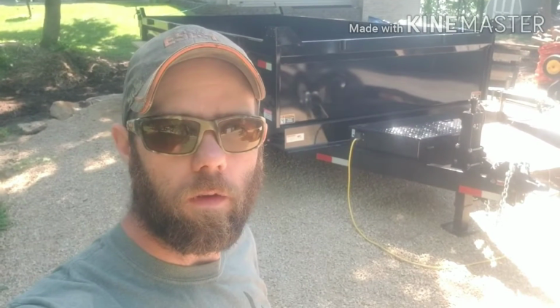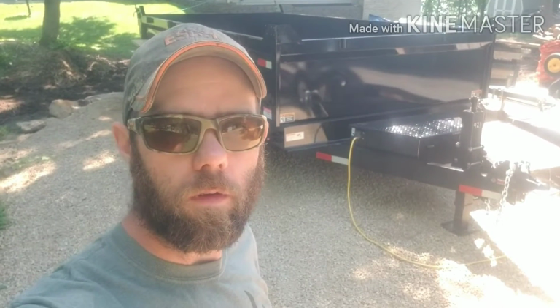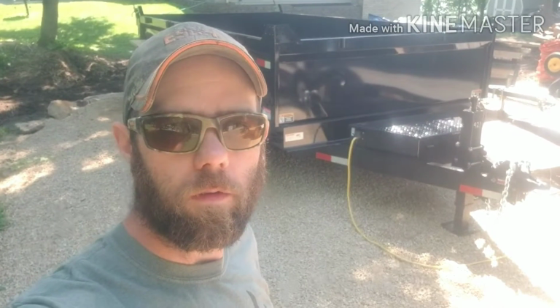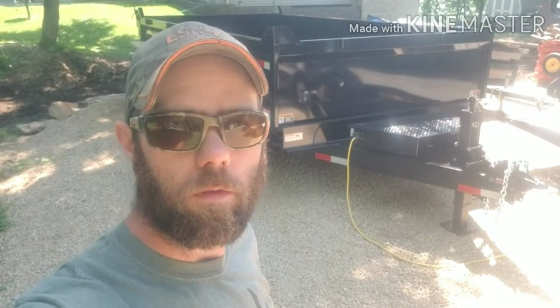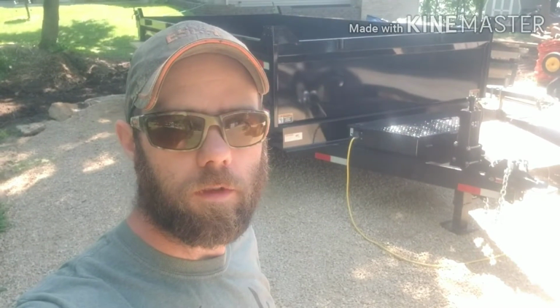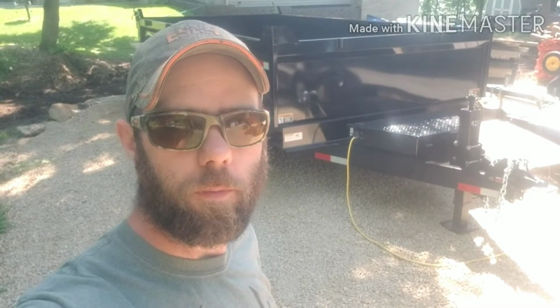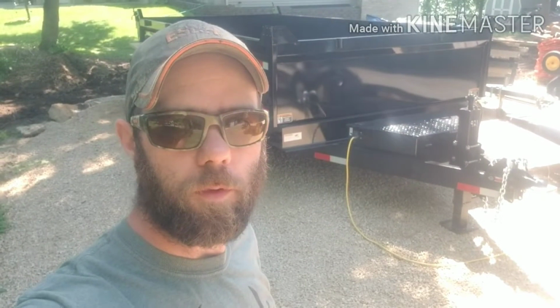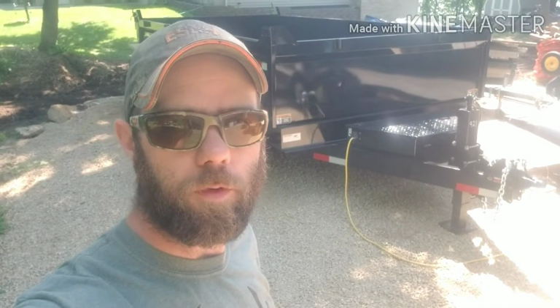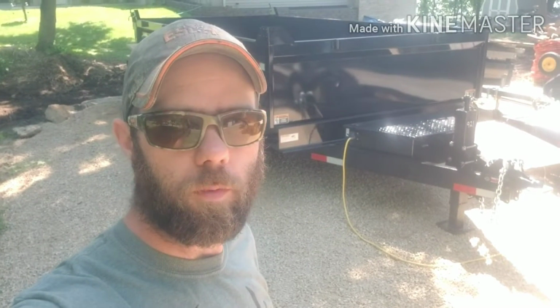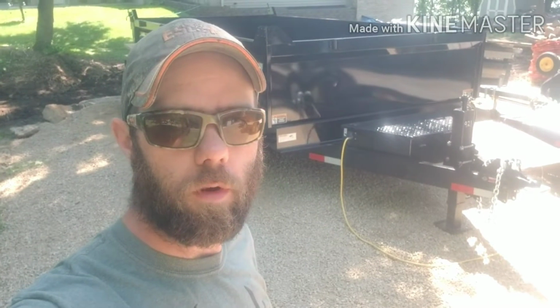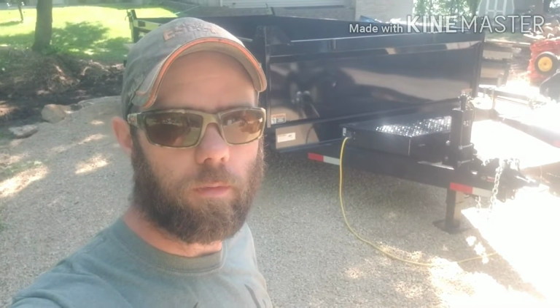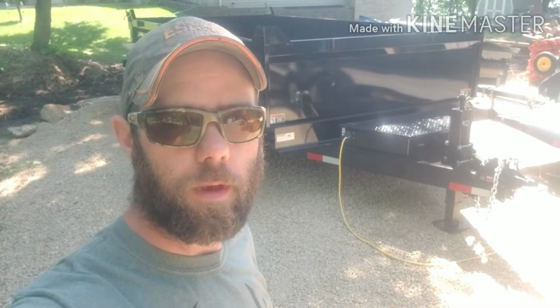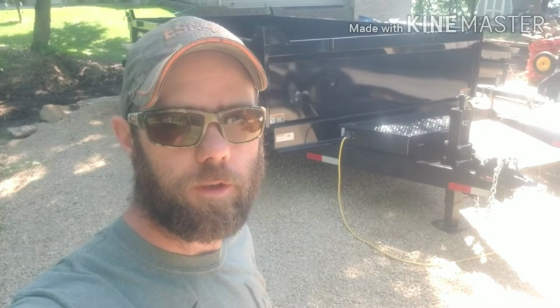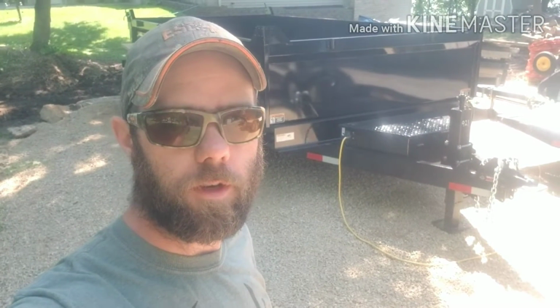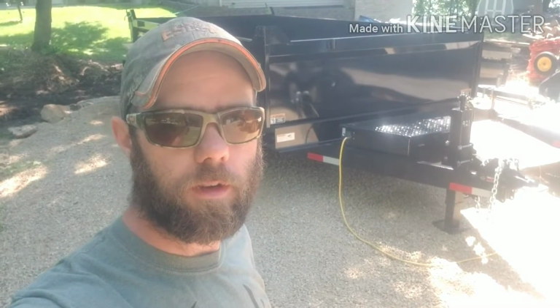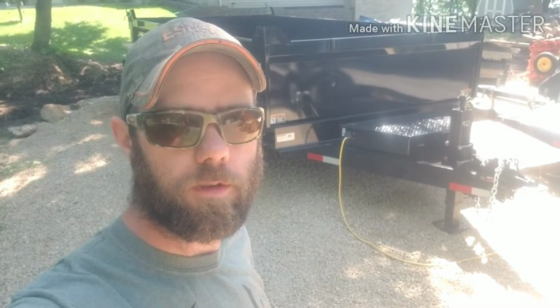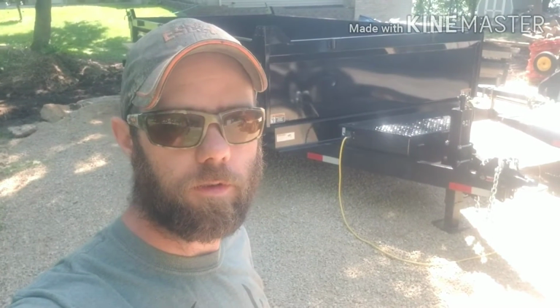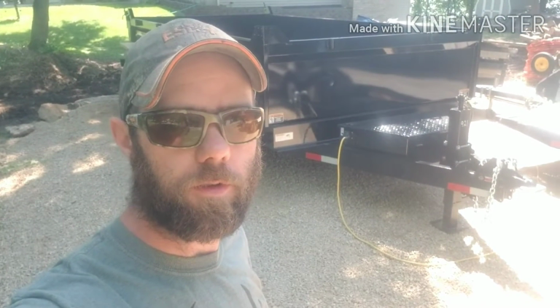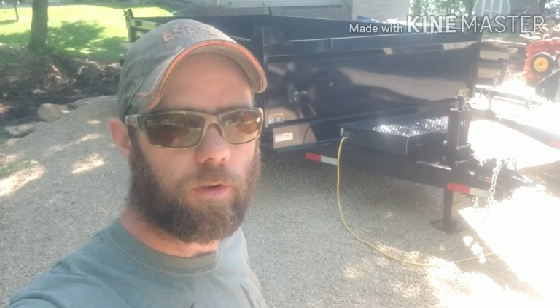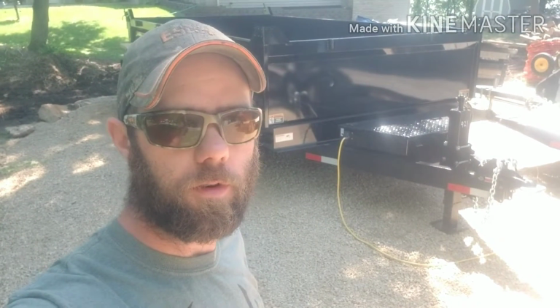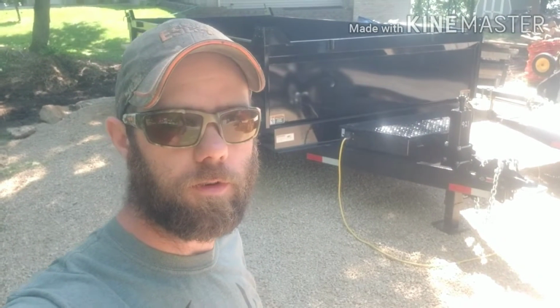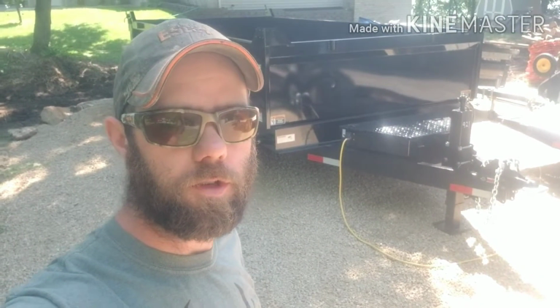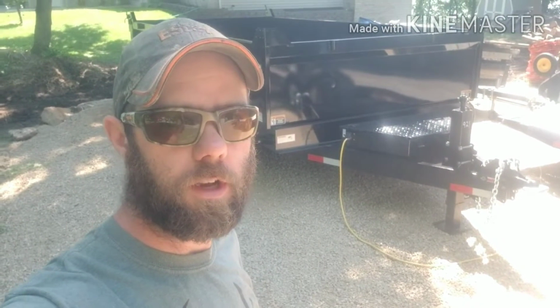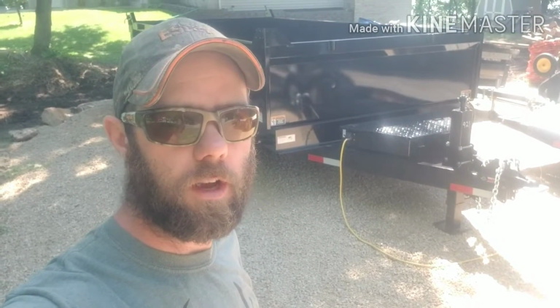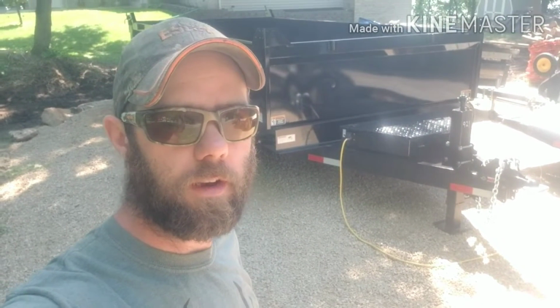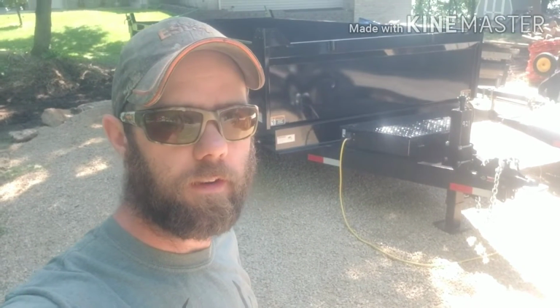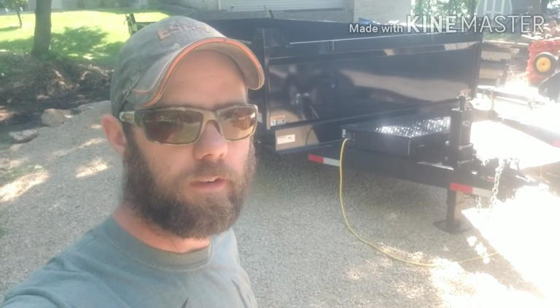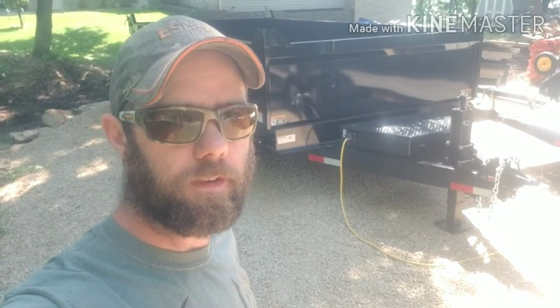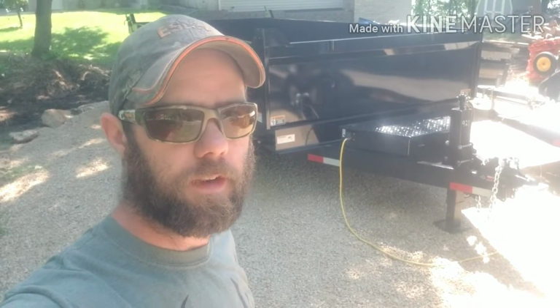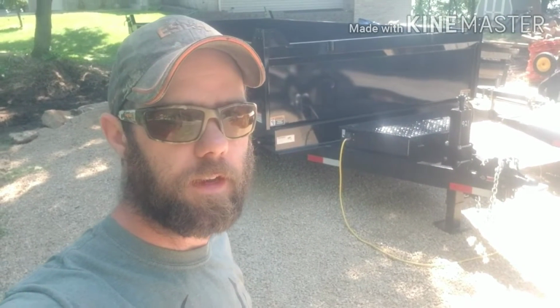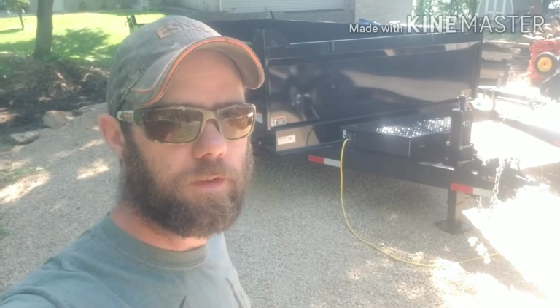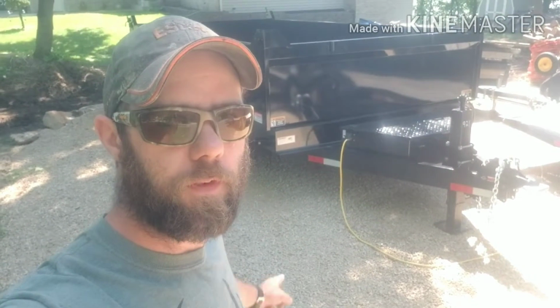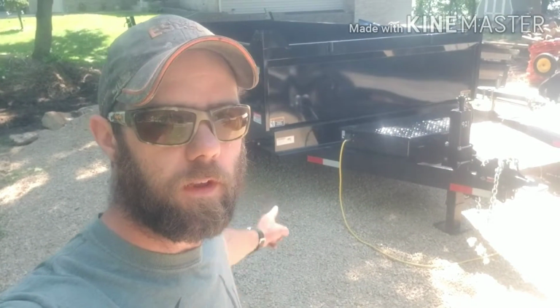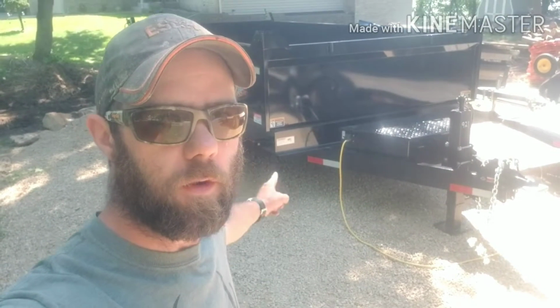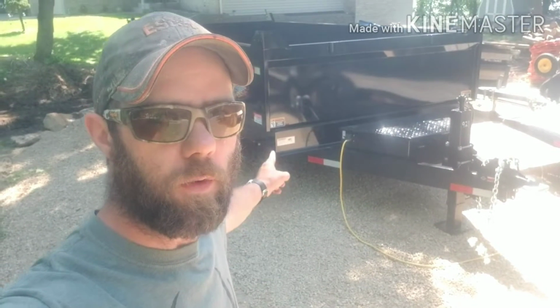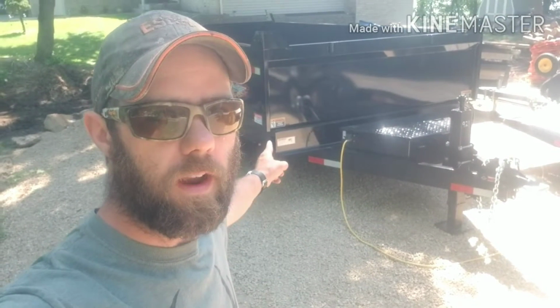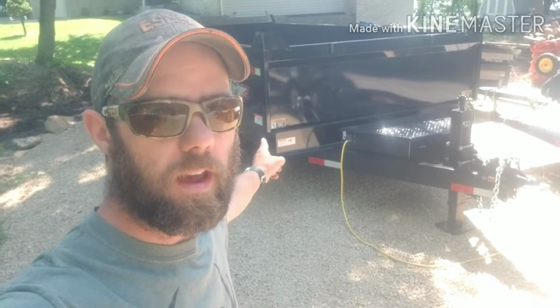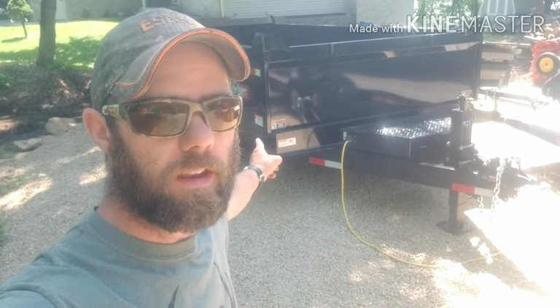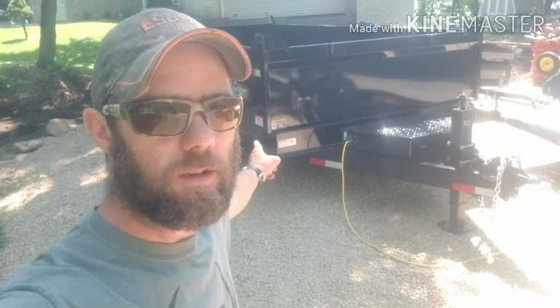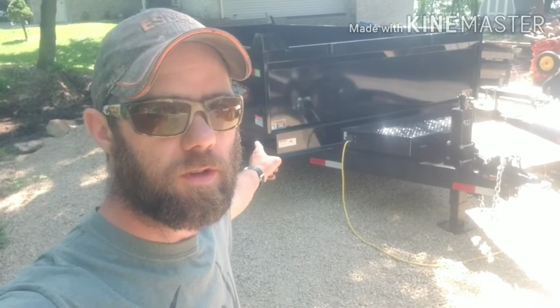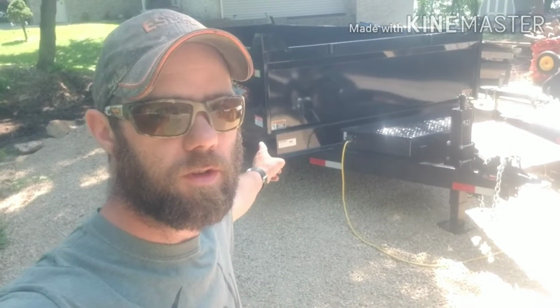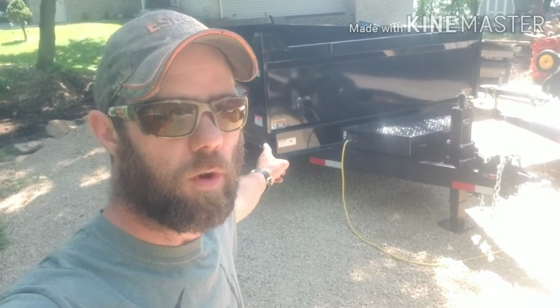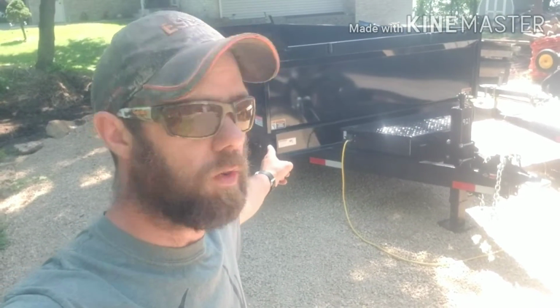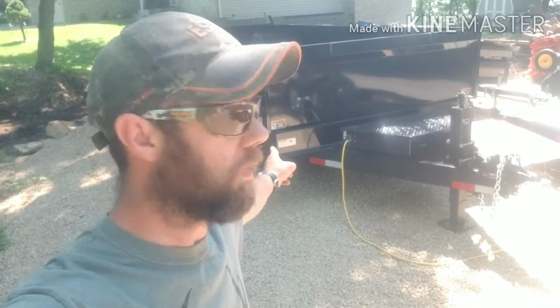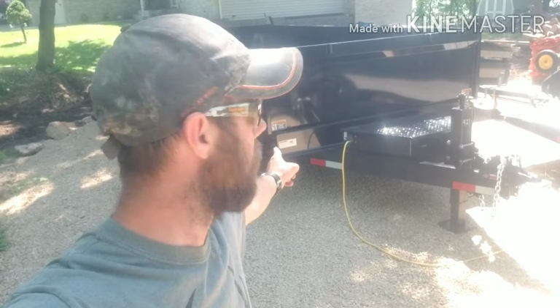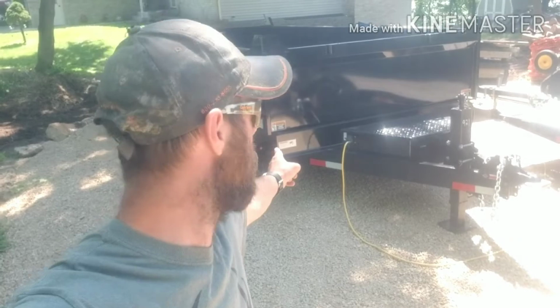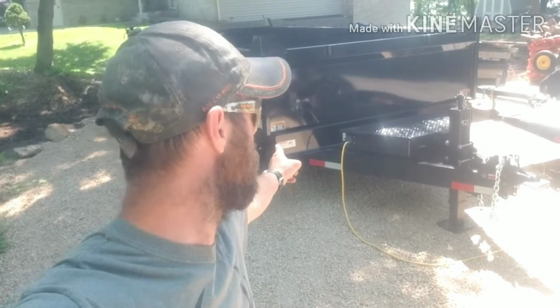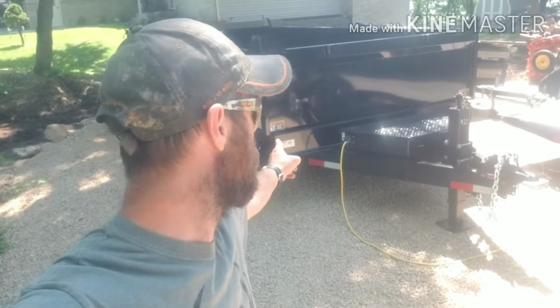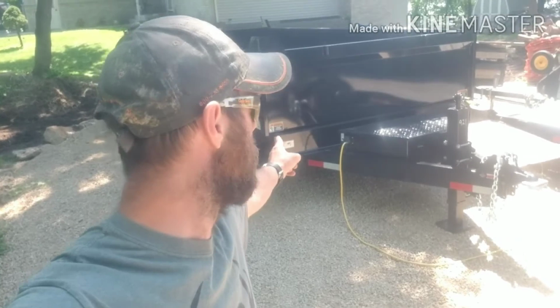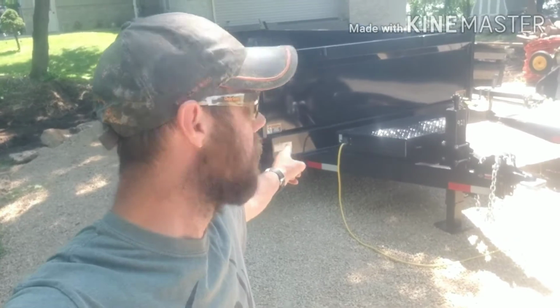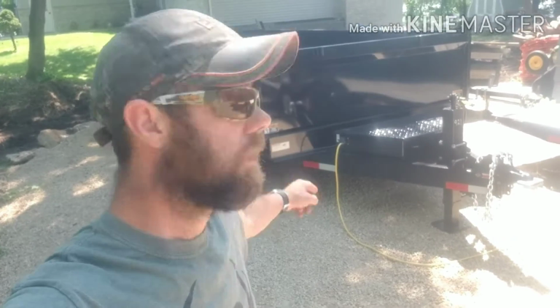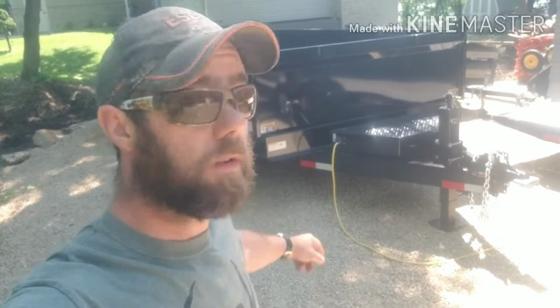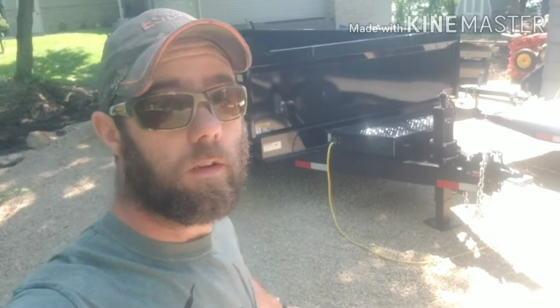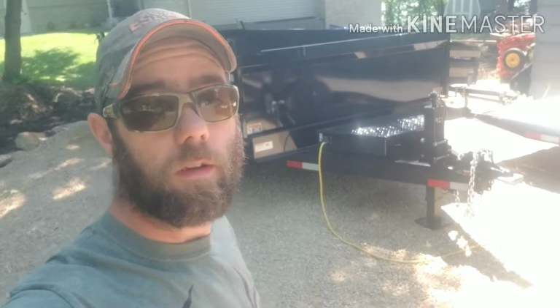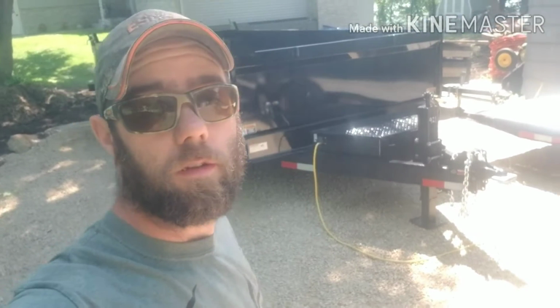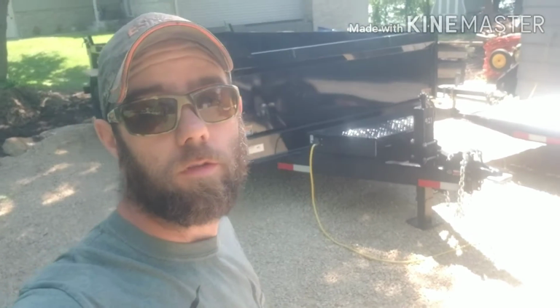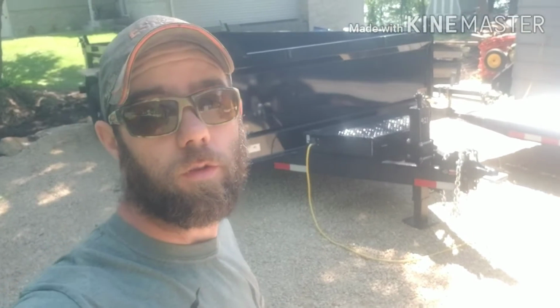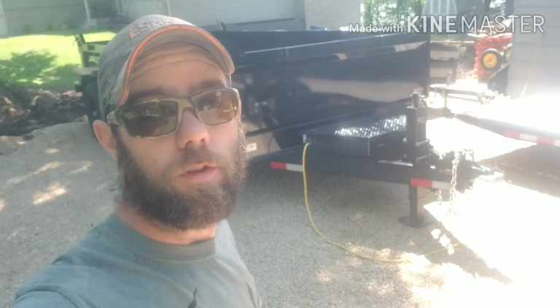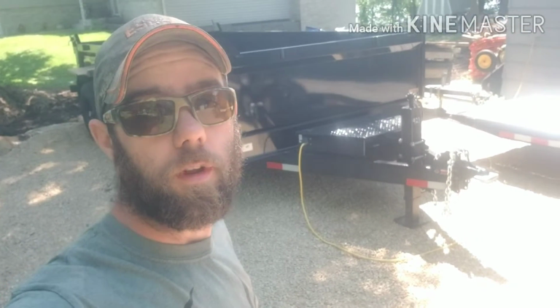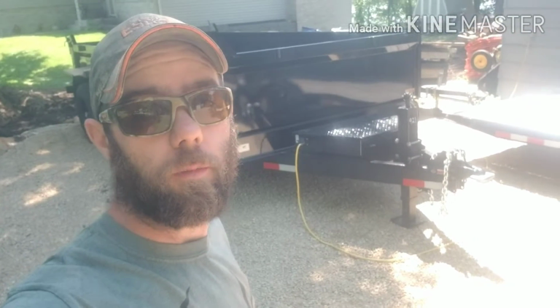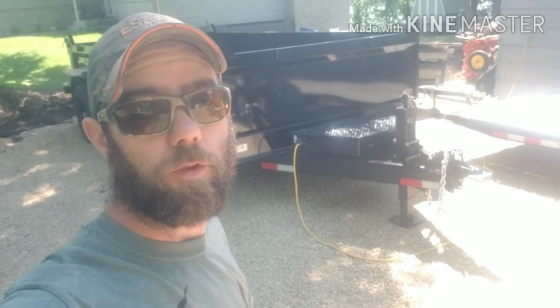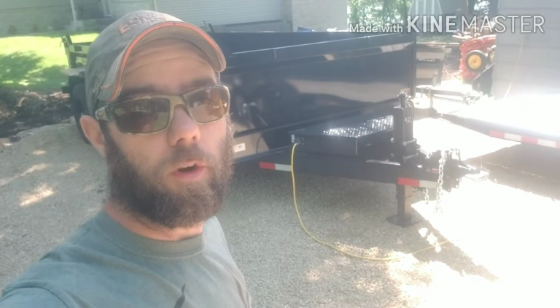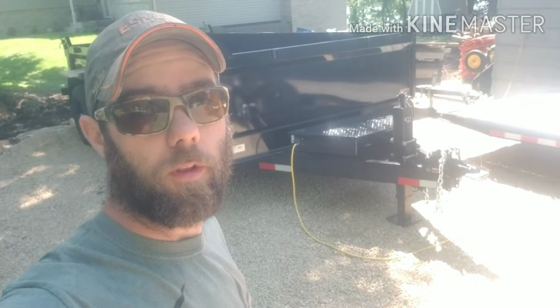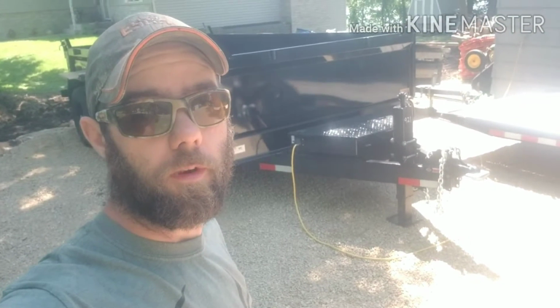What's up YouTube? Welcome back to ATS Outdoors. John here. In today's video we're adding solar to the dump trailer.